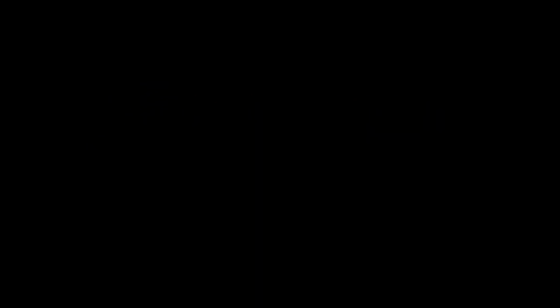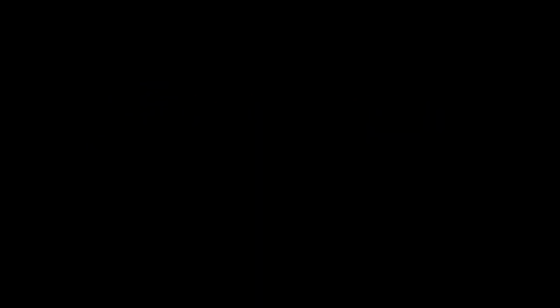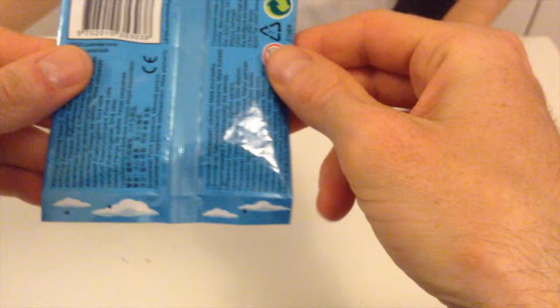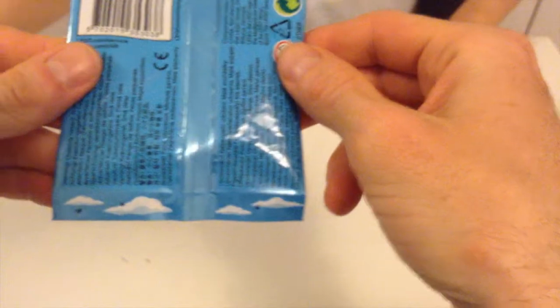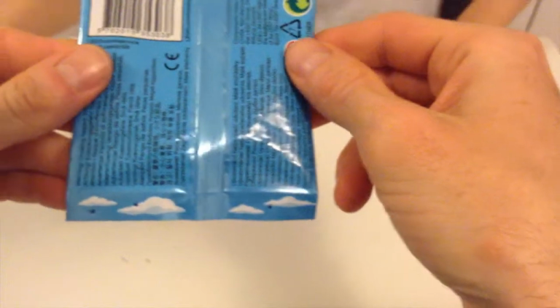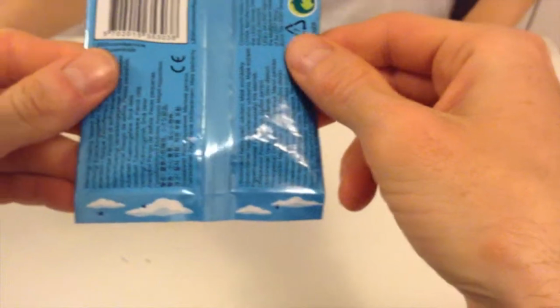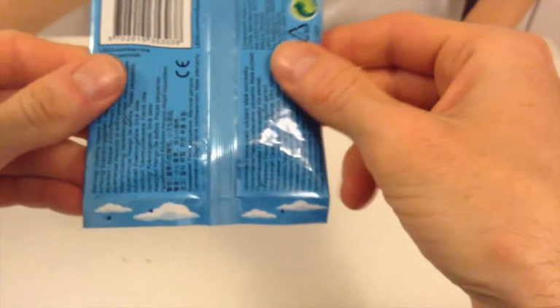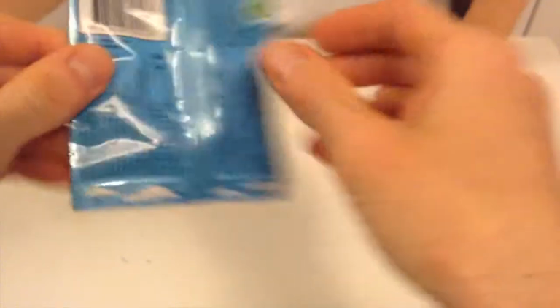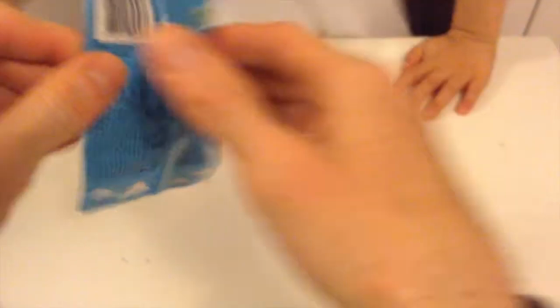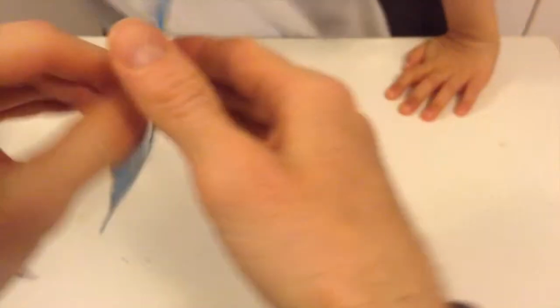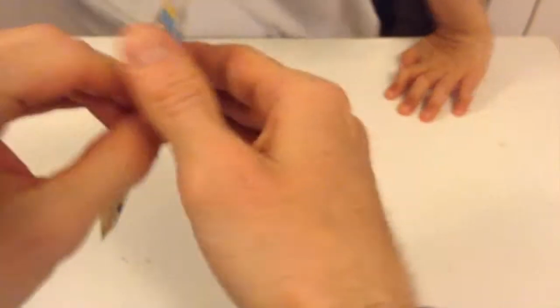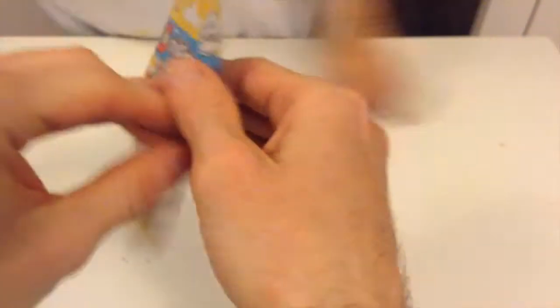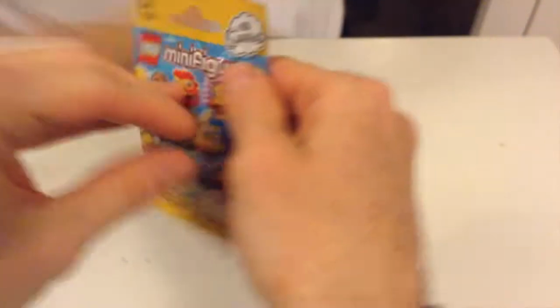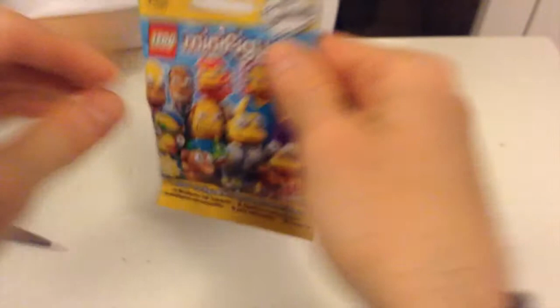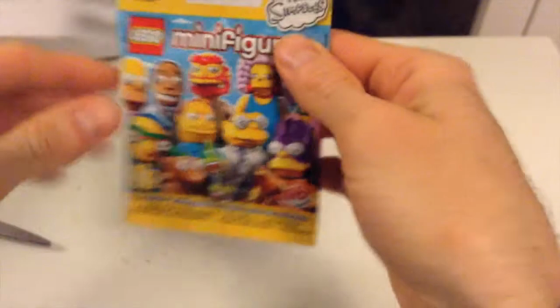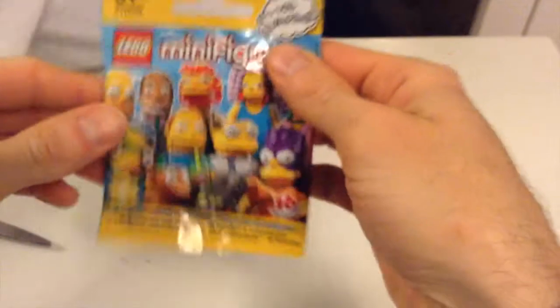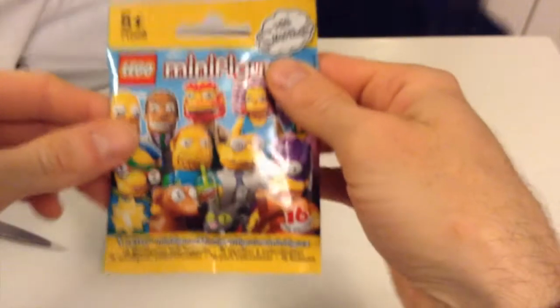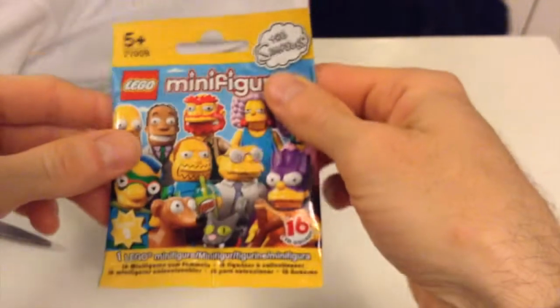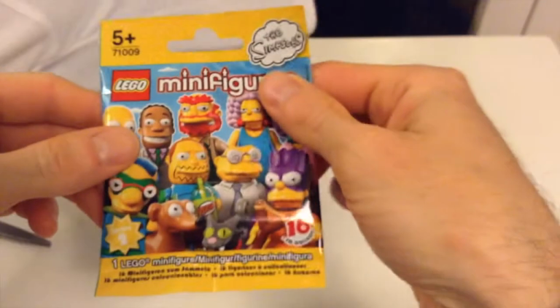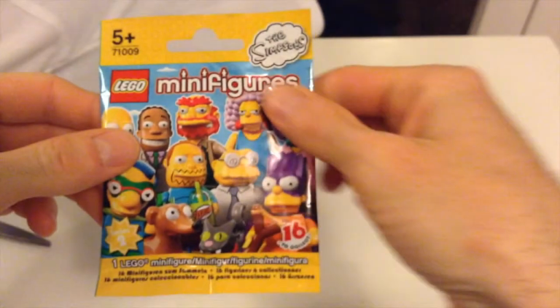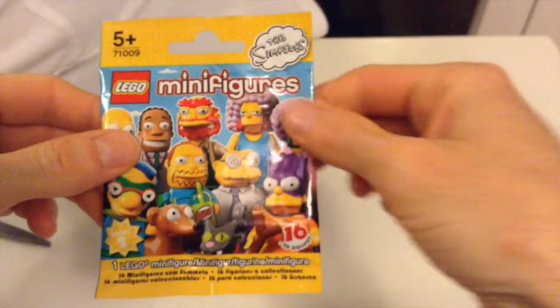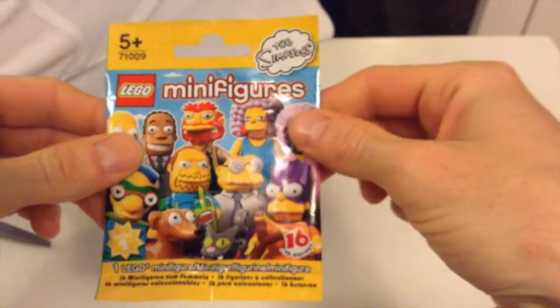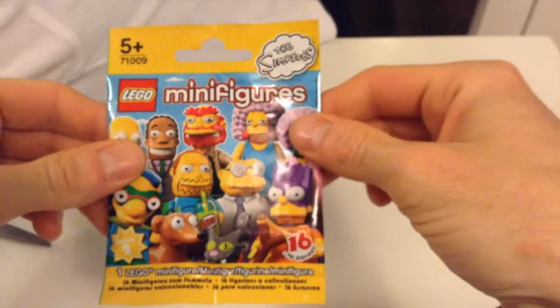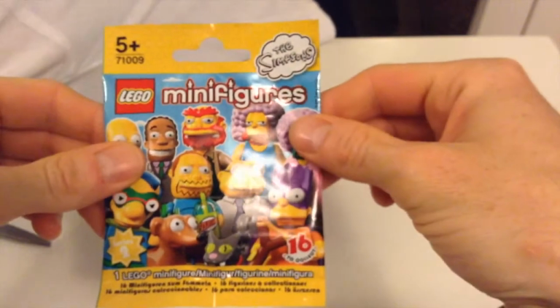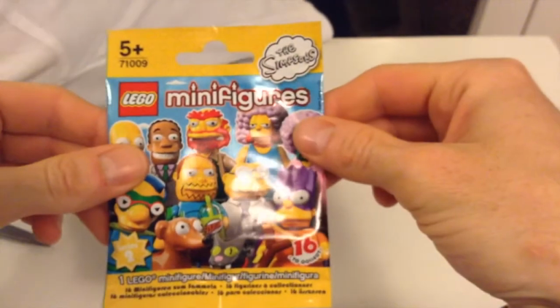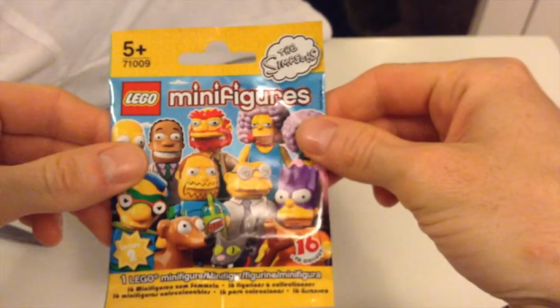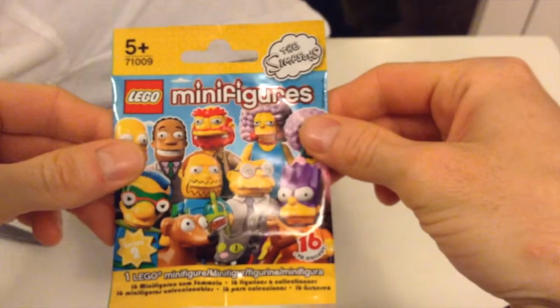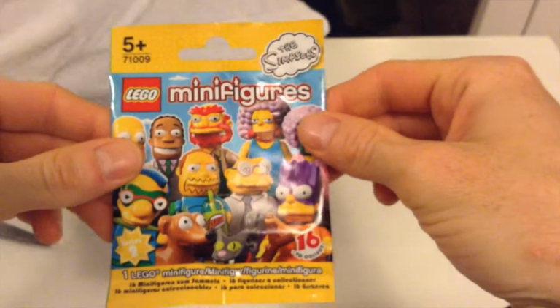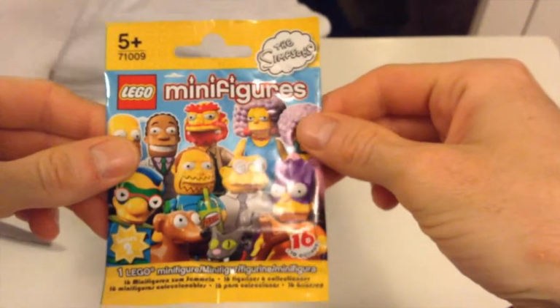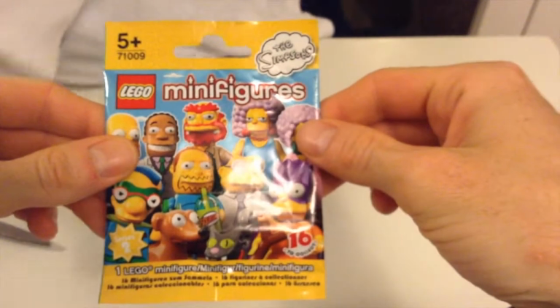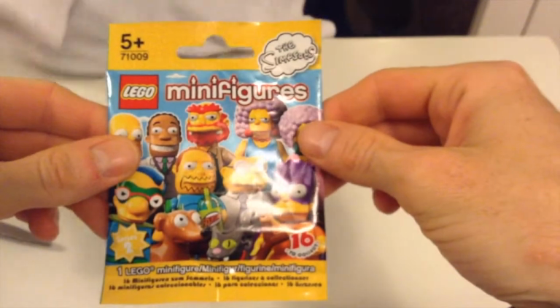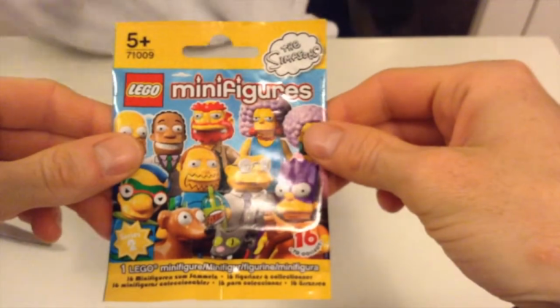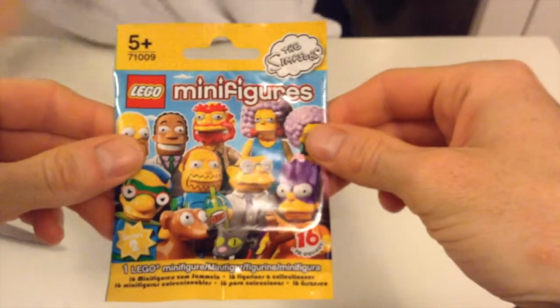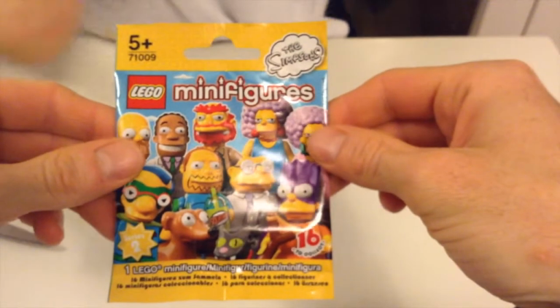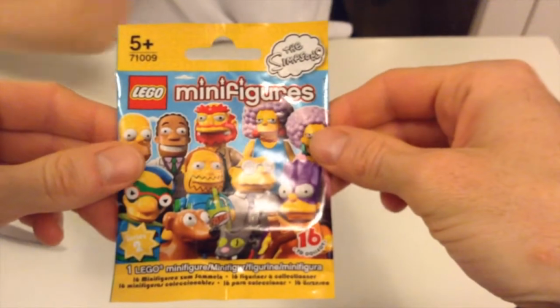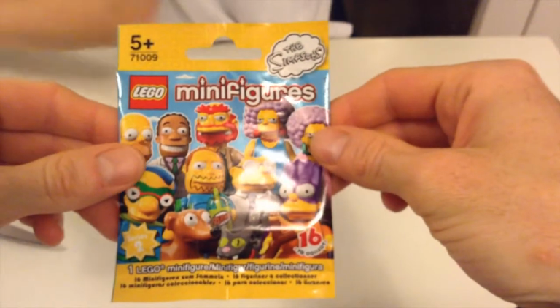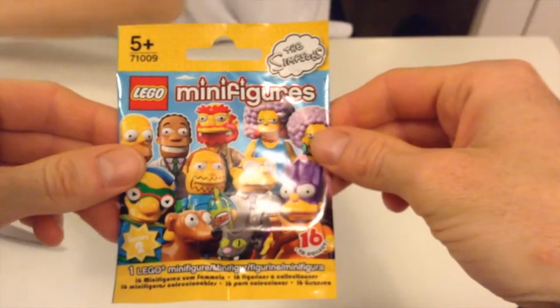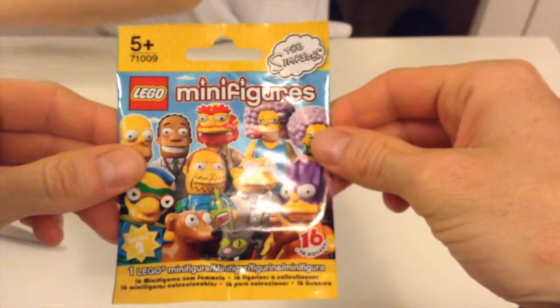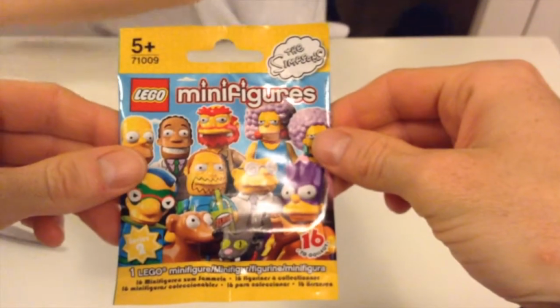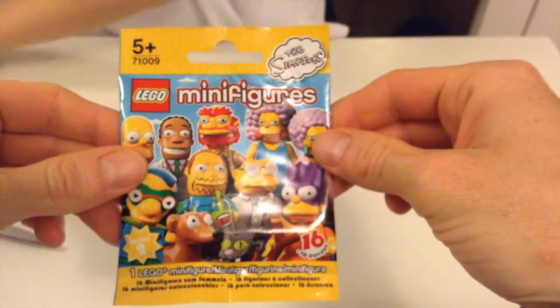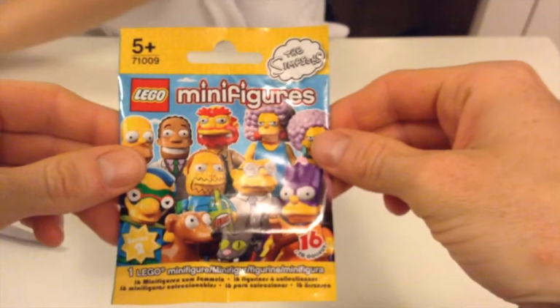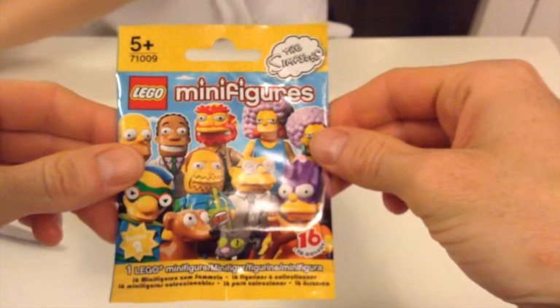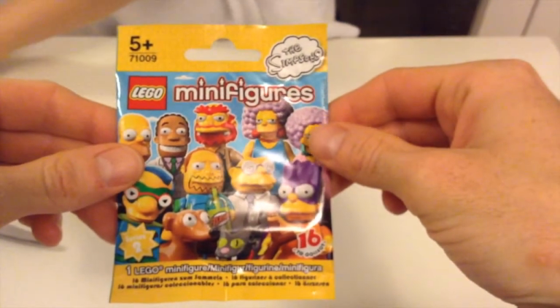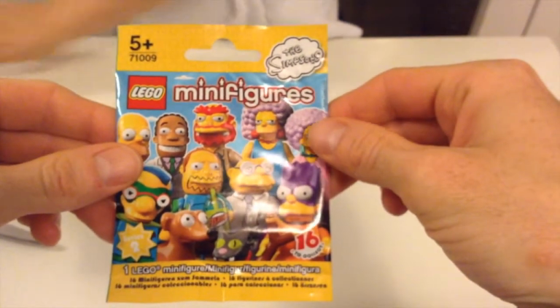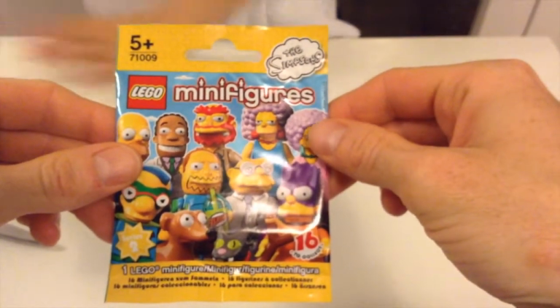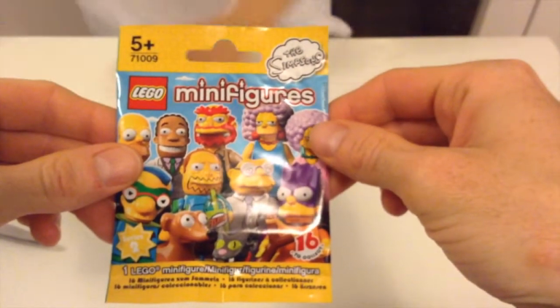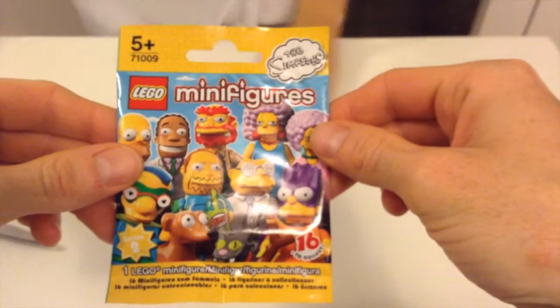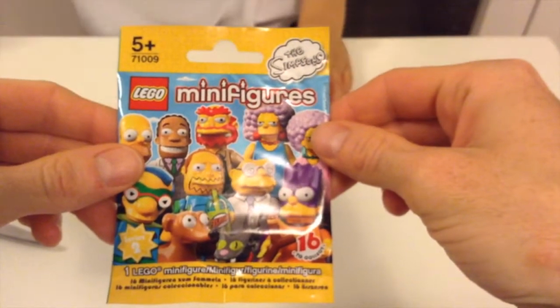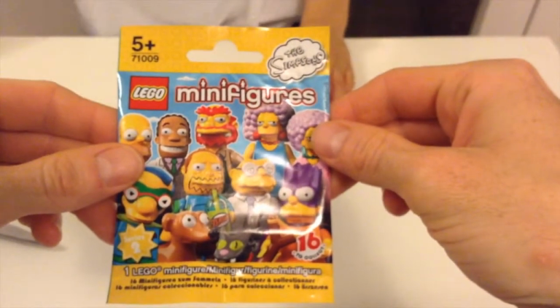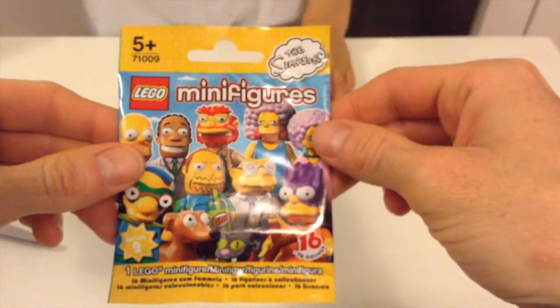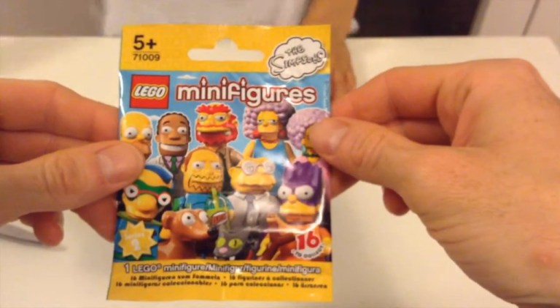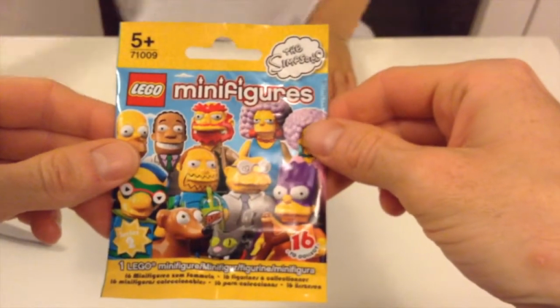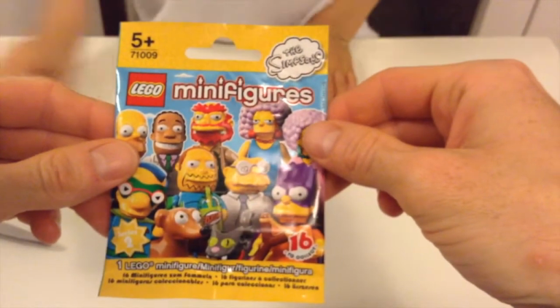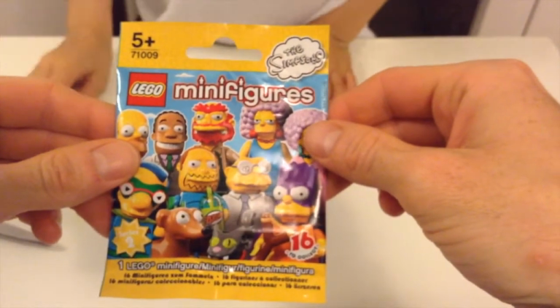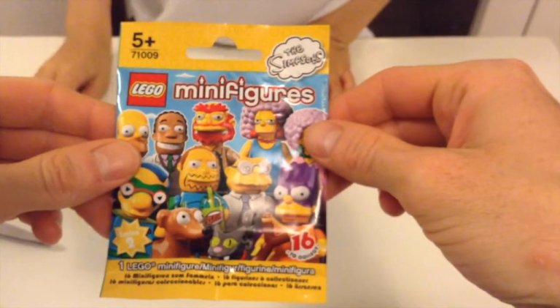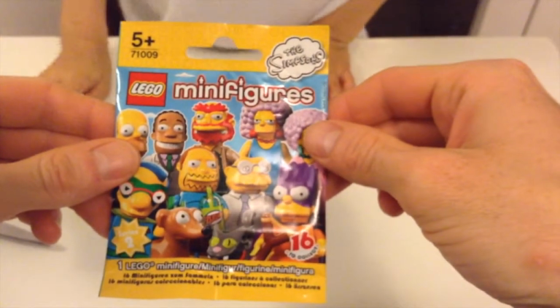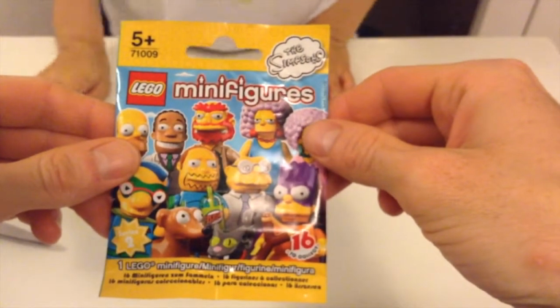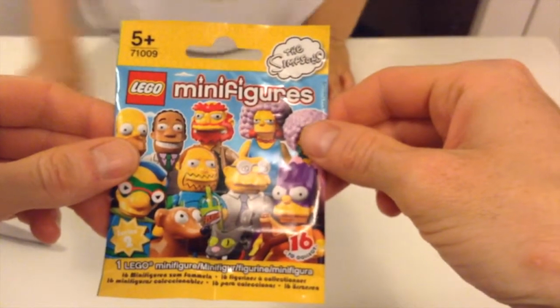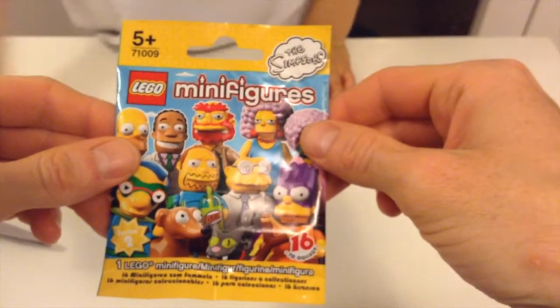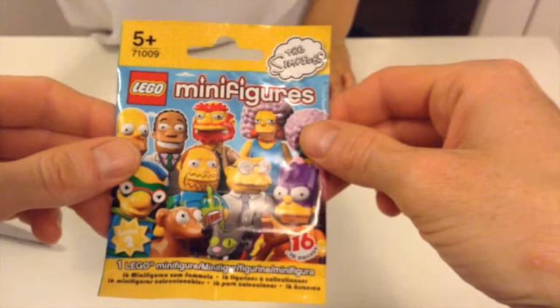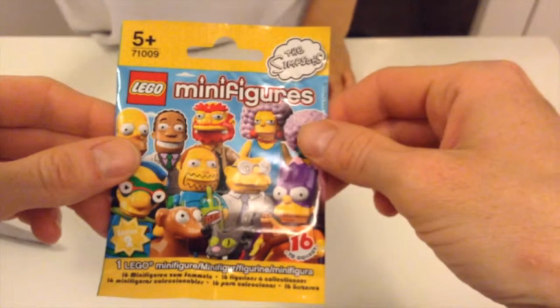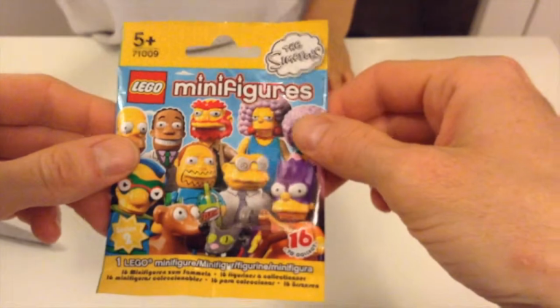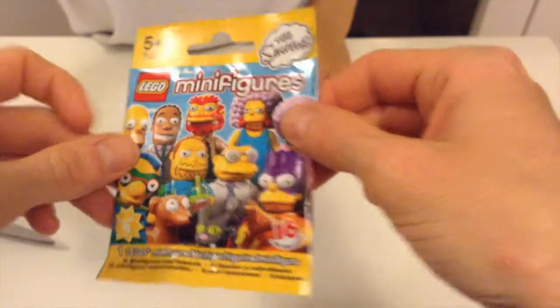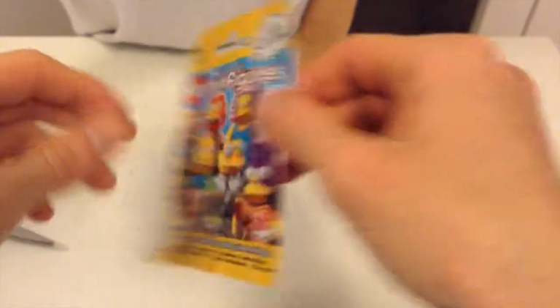Hi everyone, Marin here for Kids Corner. Tonight we're going to open the Lego minifigures from the Simpsons. It's series number 2.